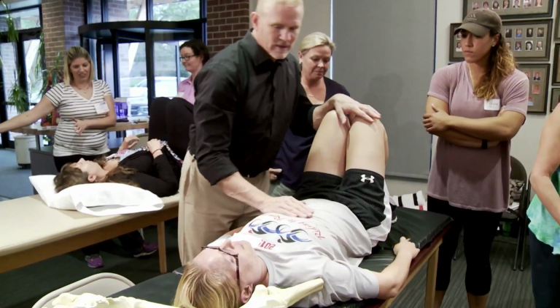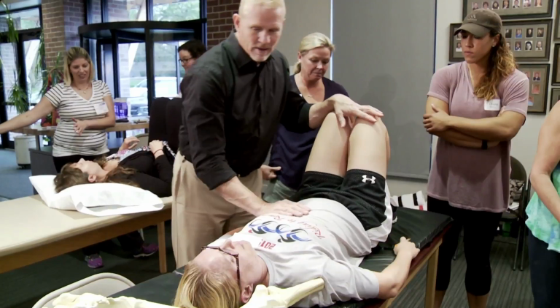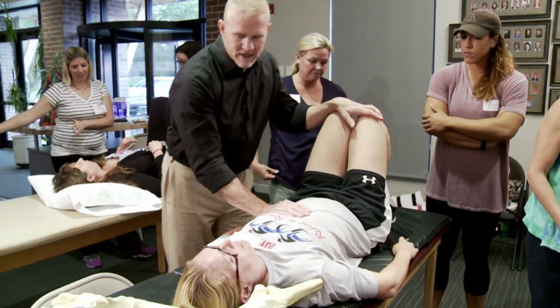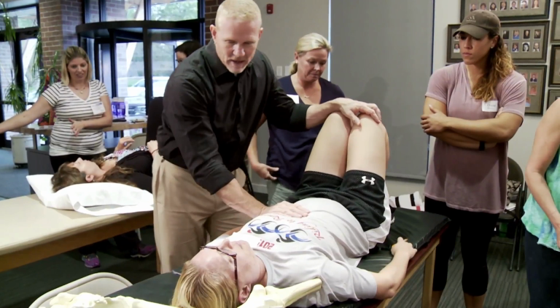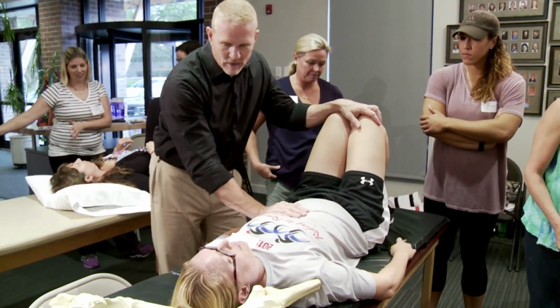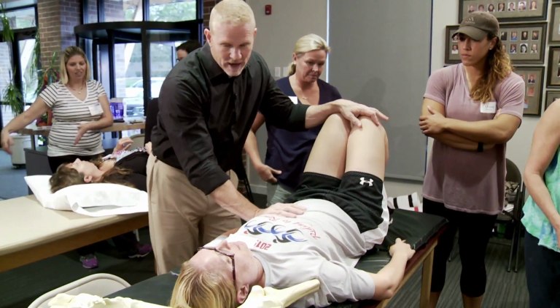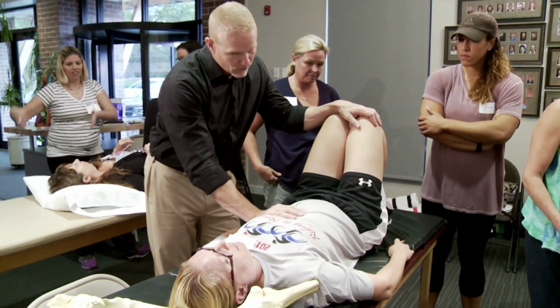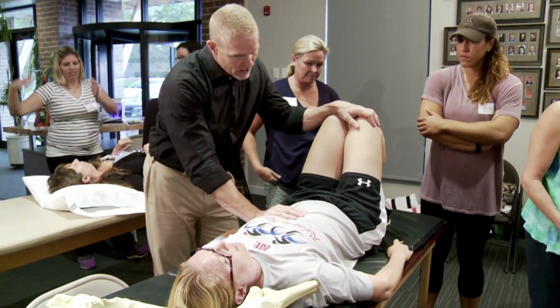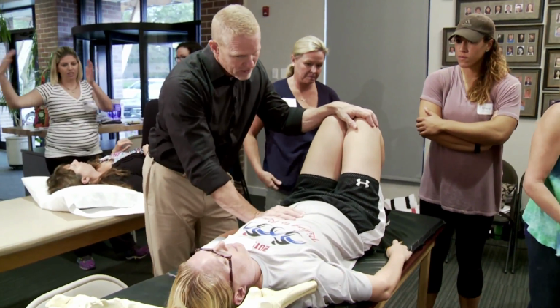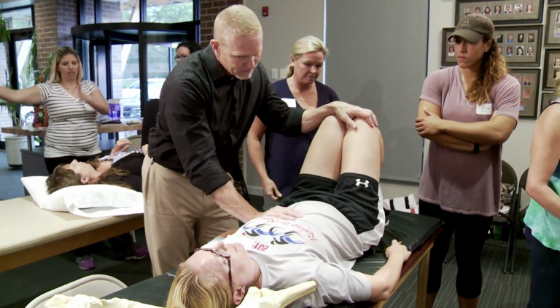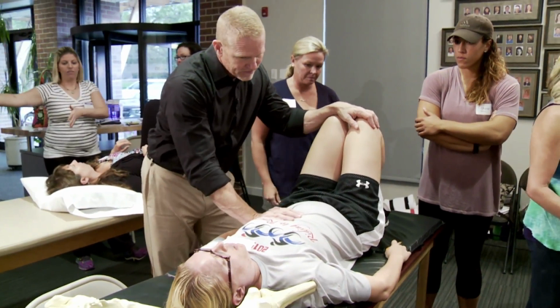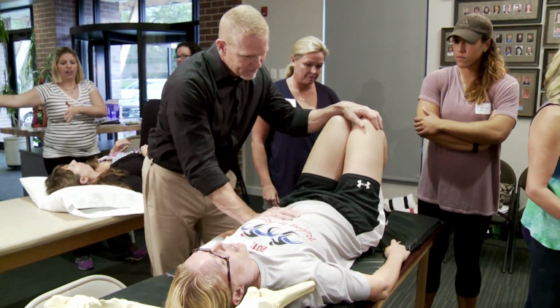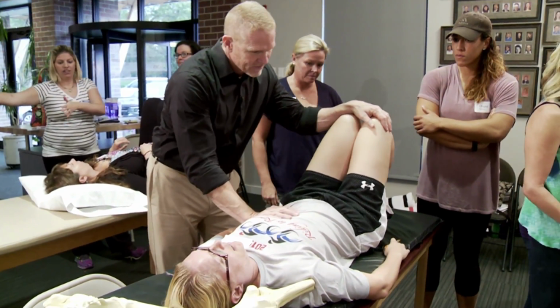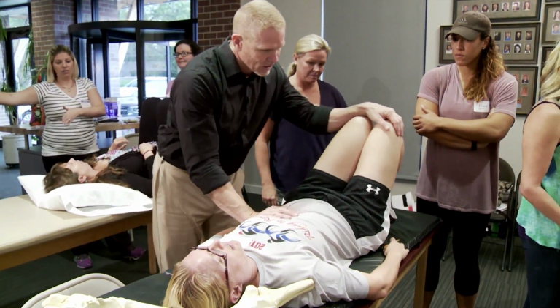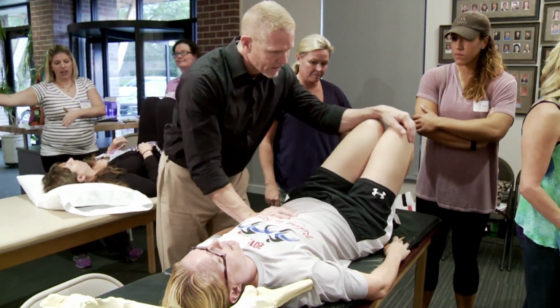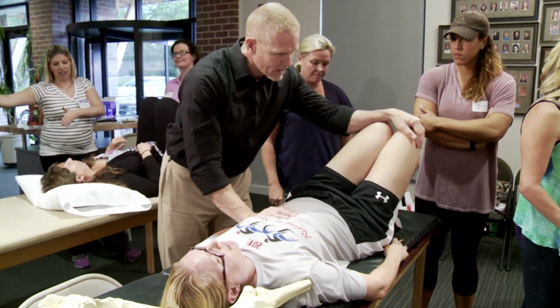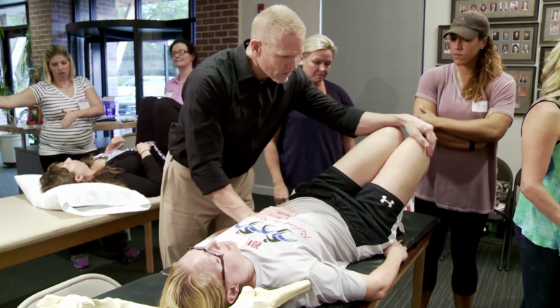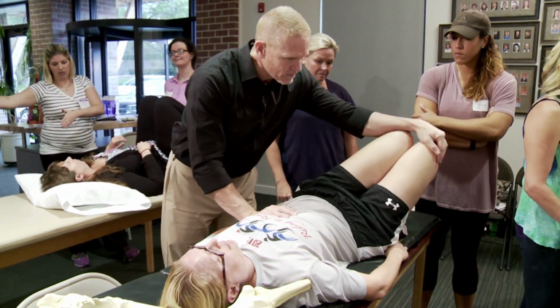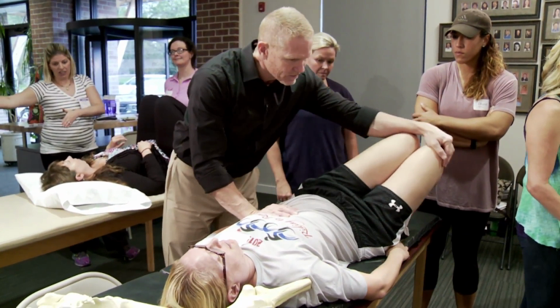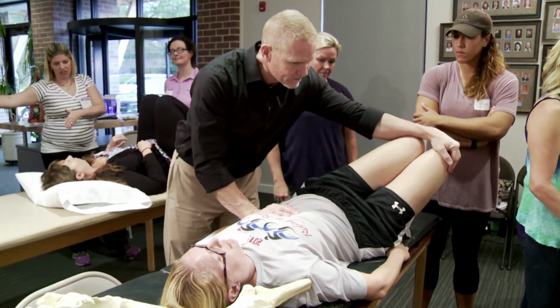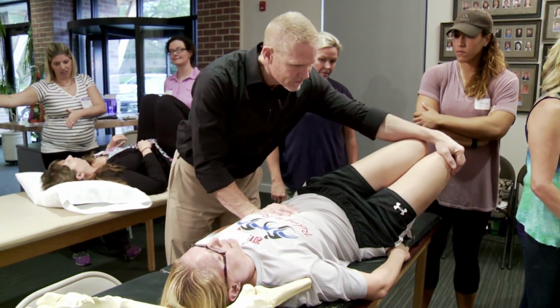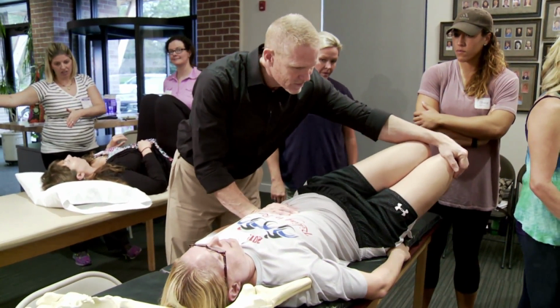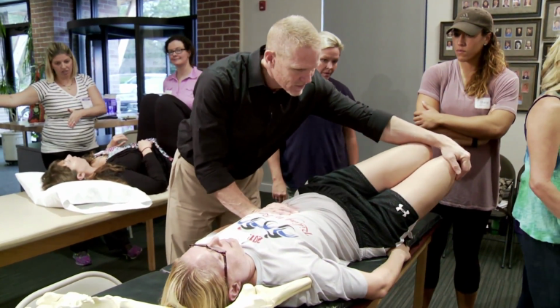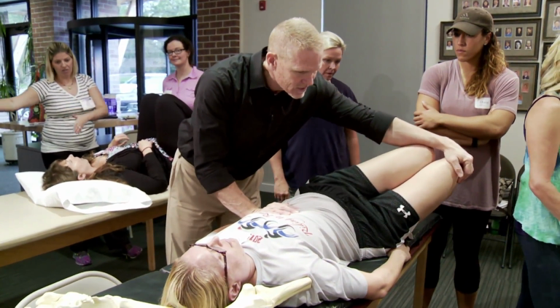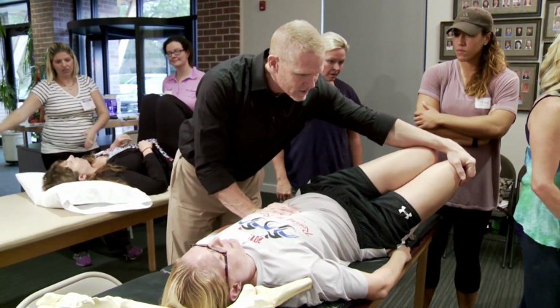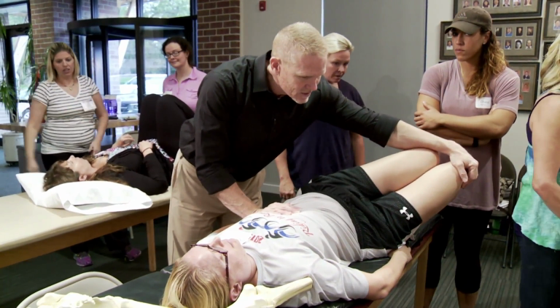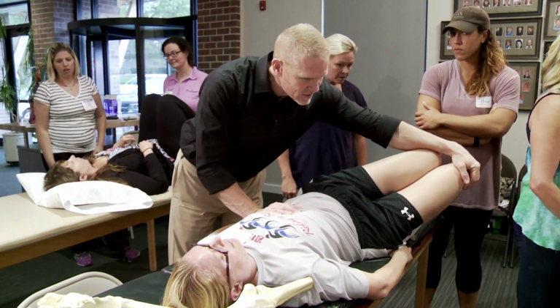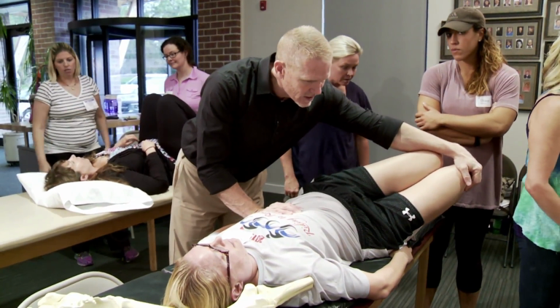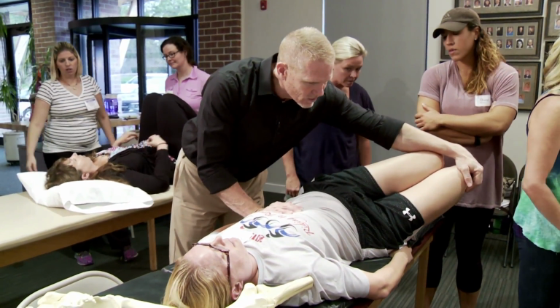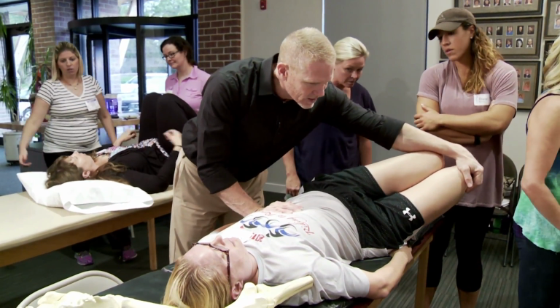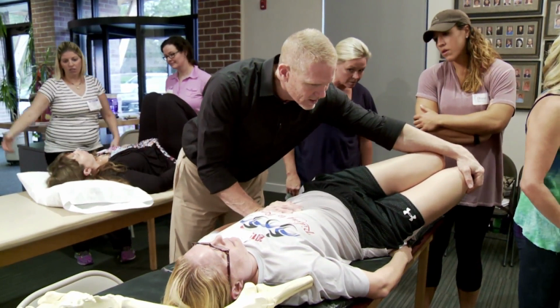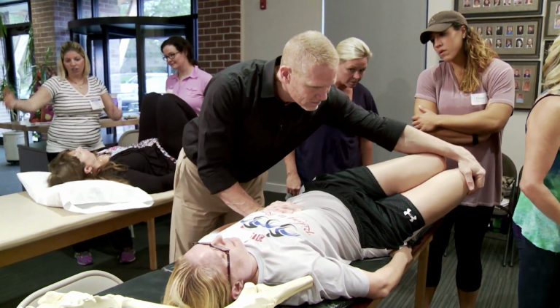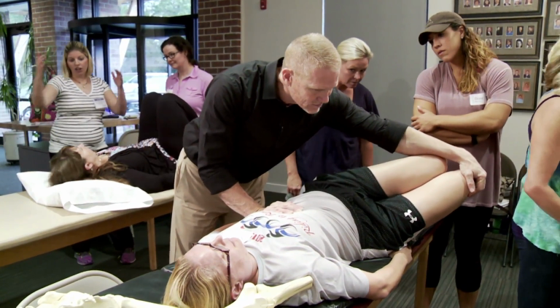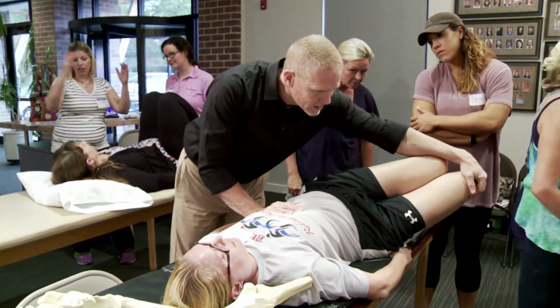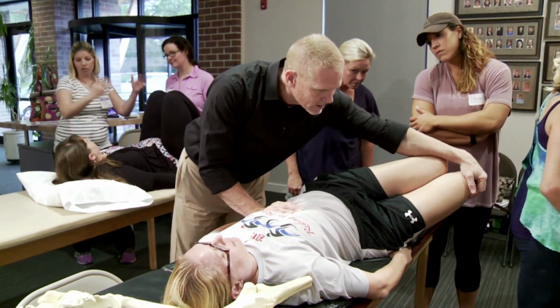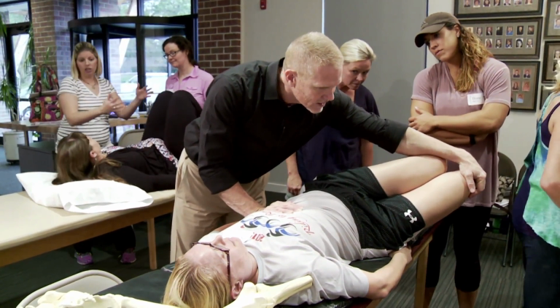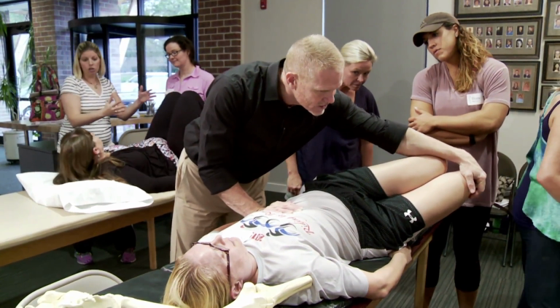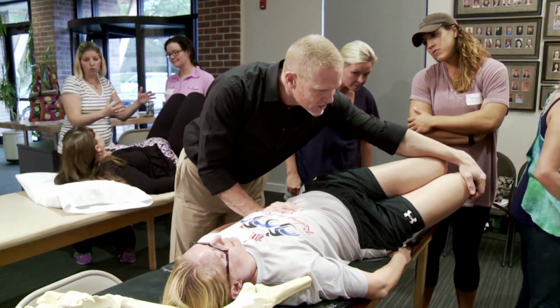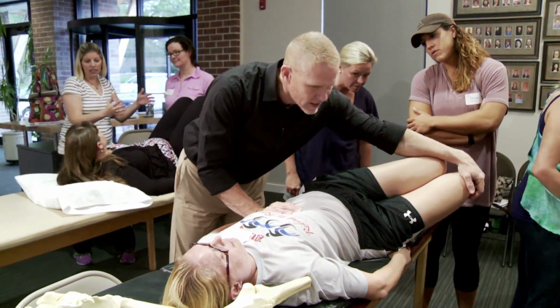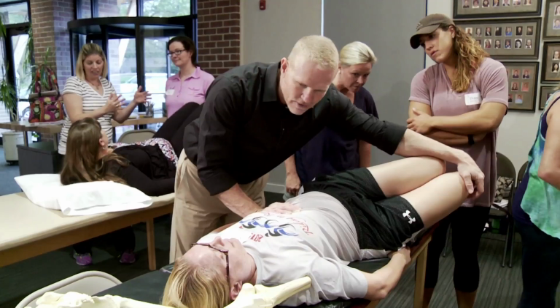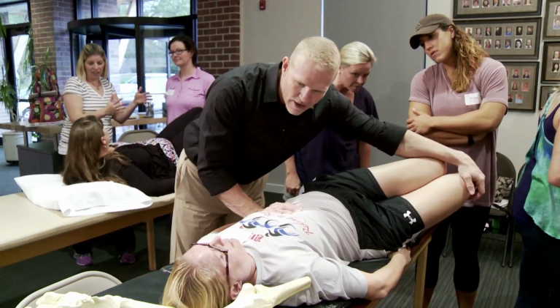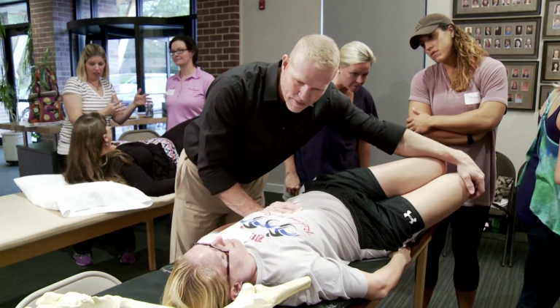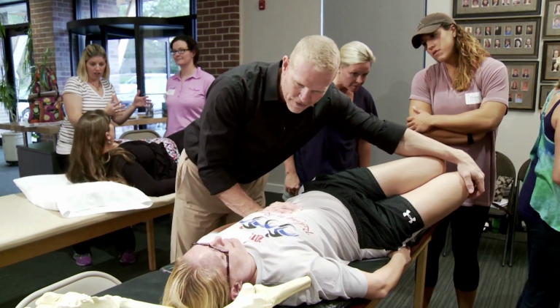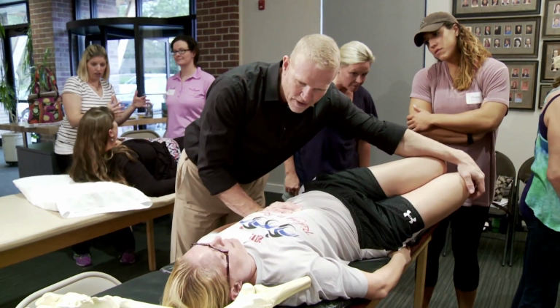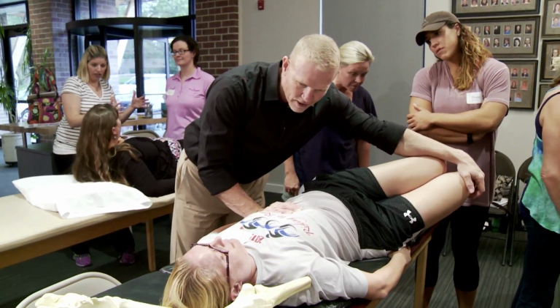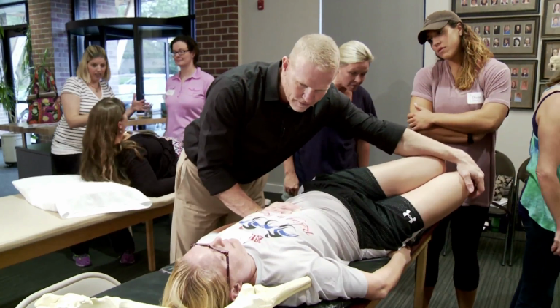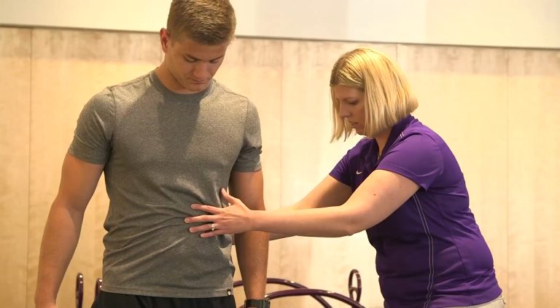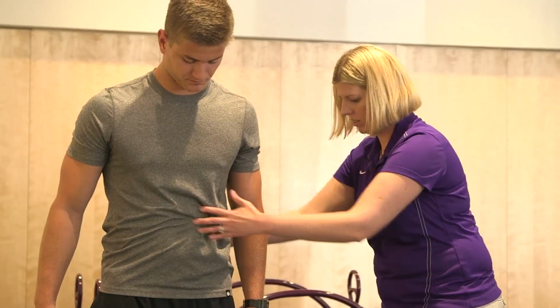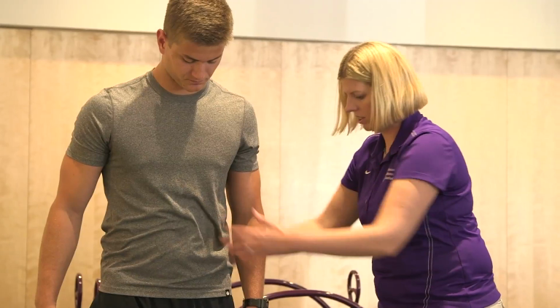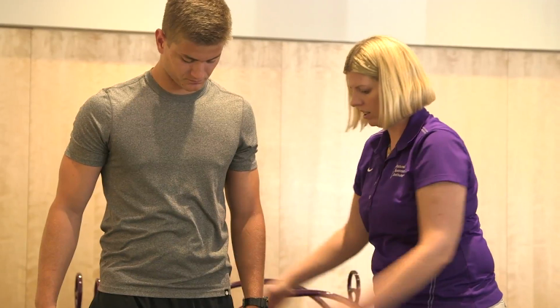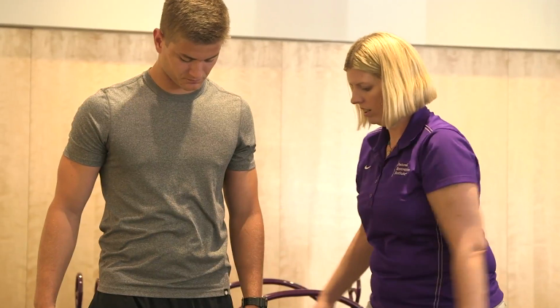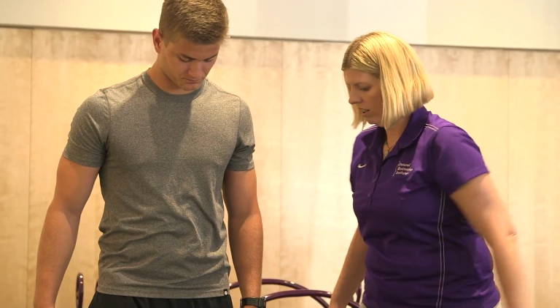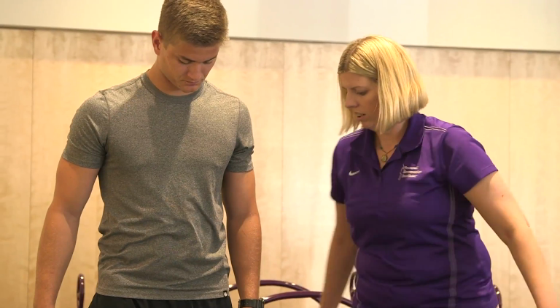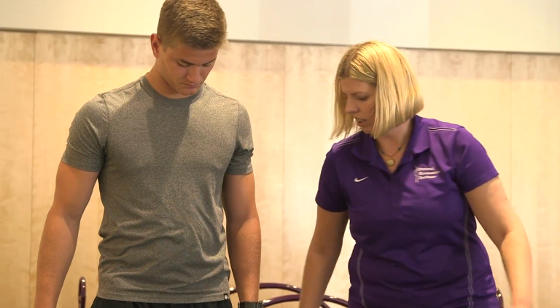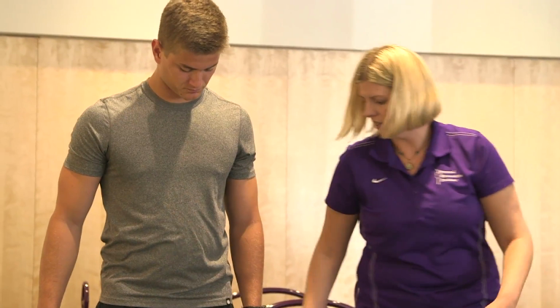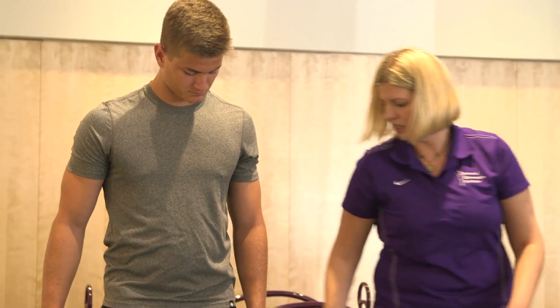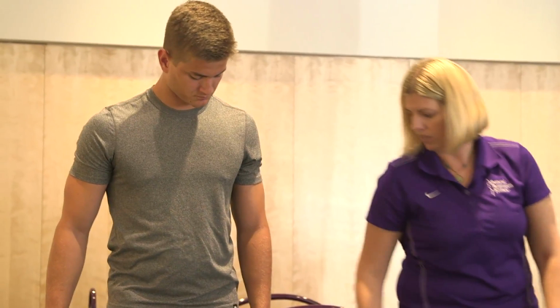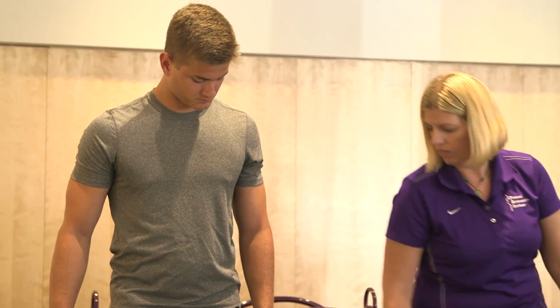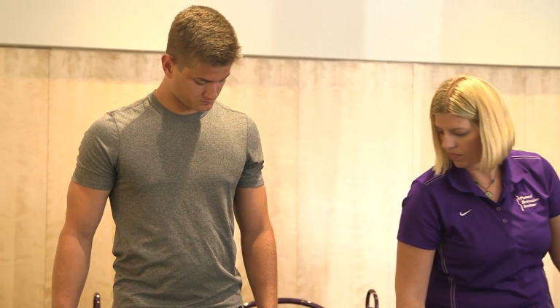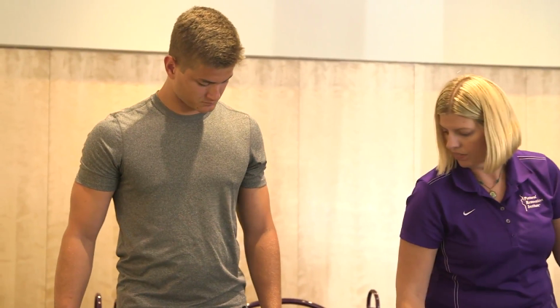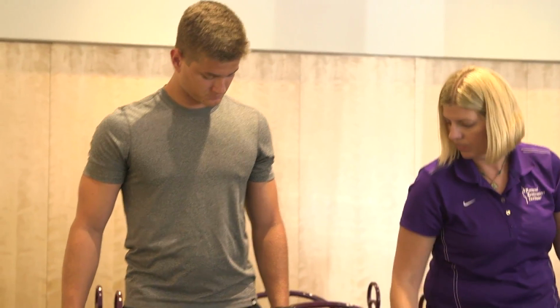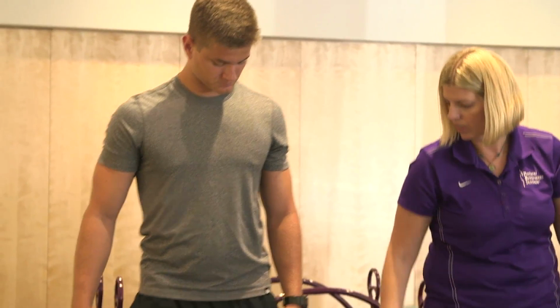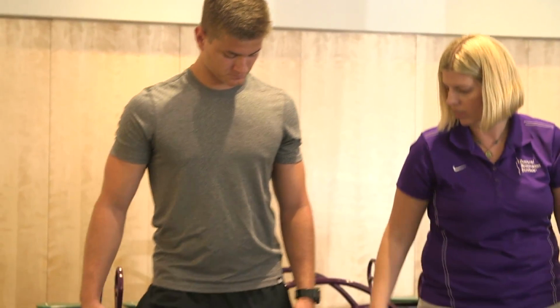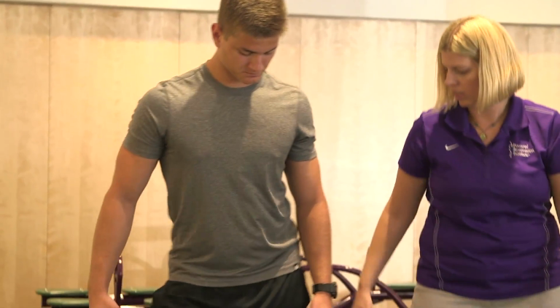Built around 30 years of clinical practice and successes, with specific patient treatment programs, this science is applicable to everyone.